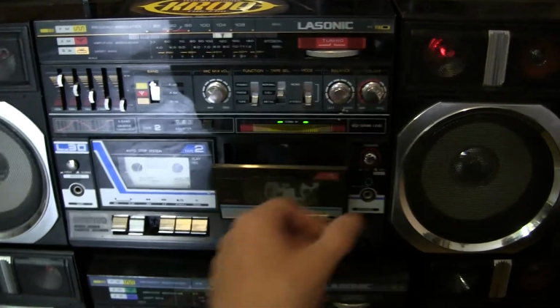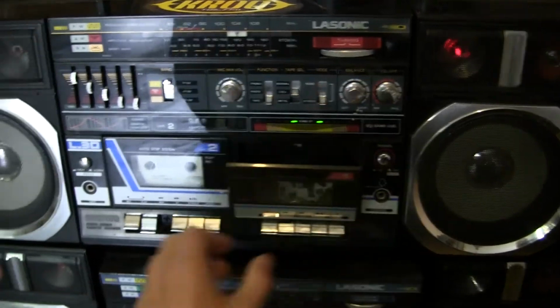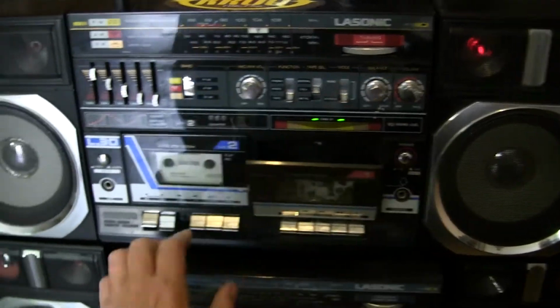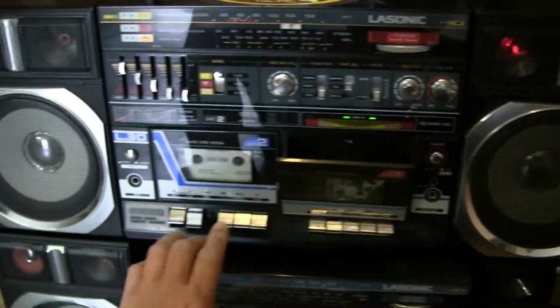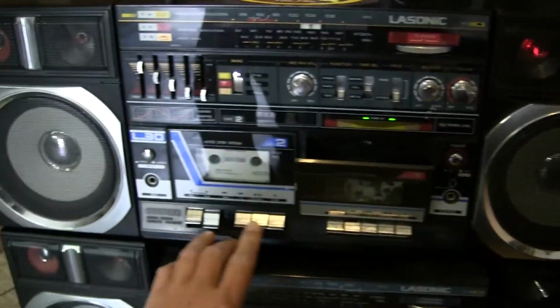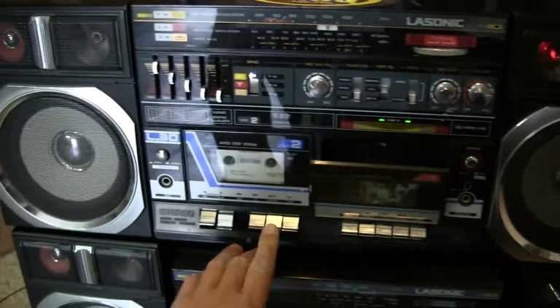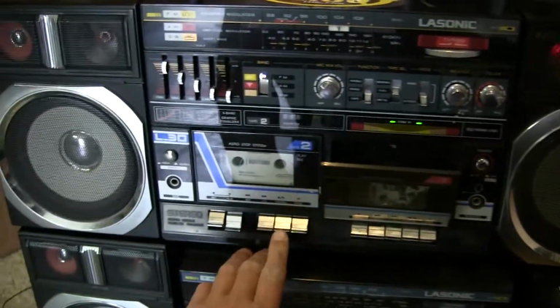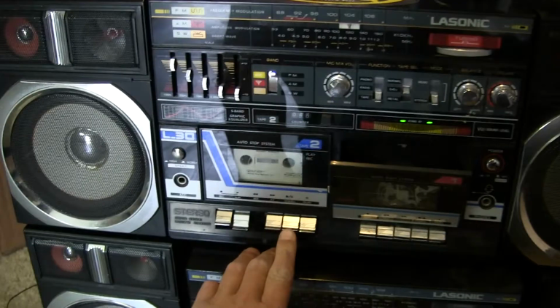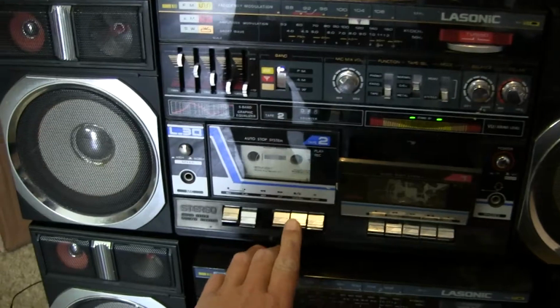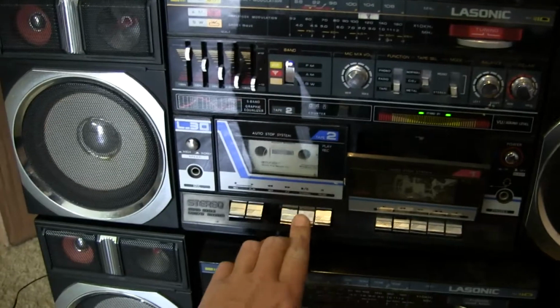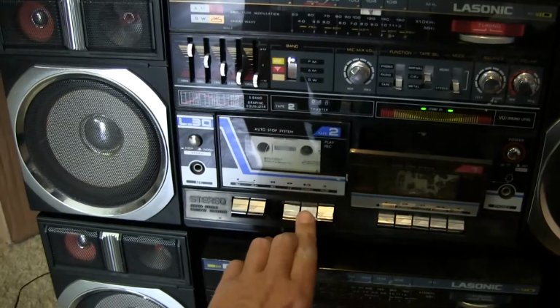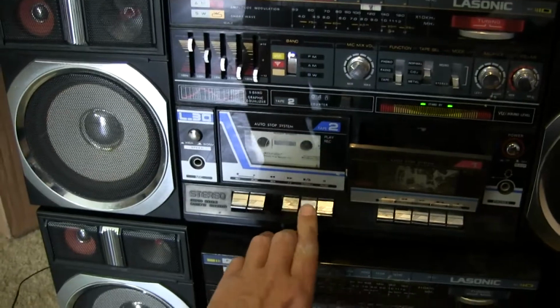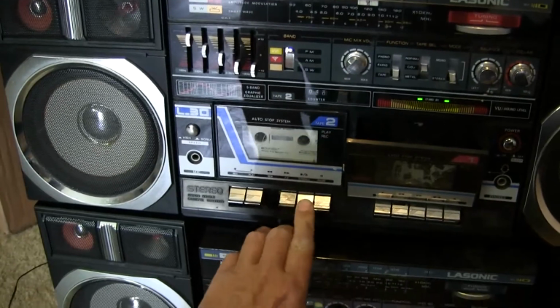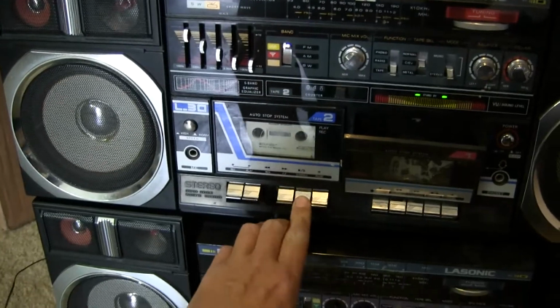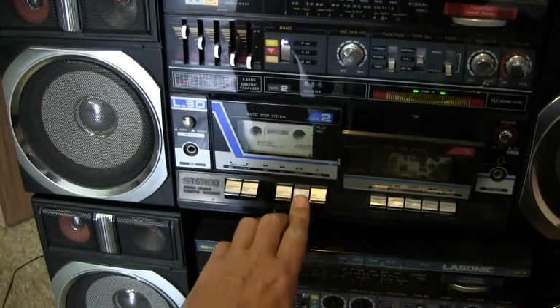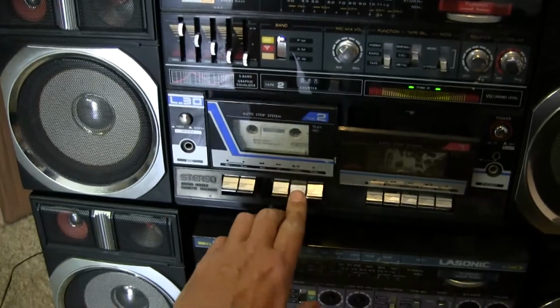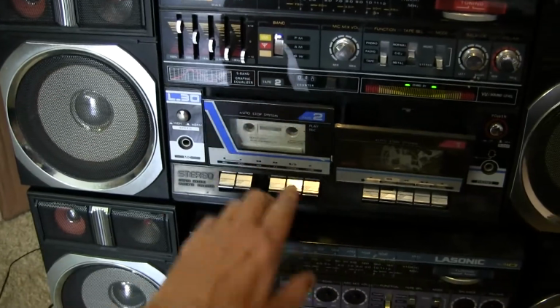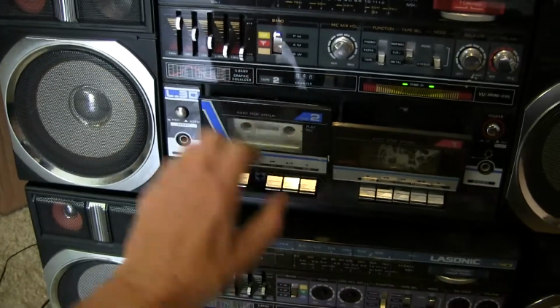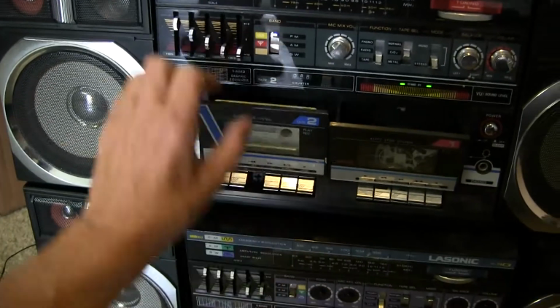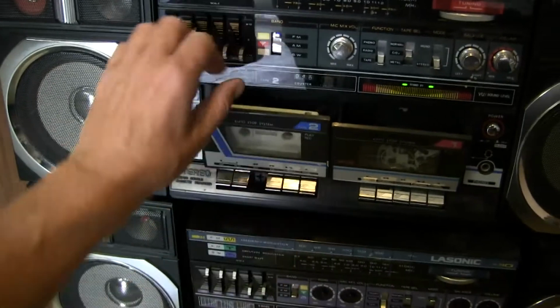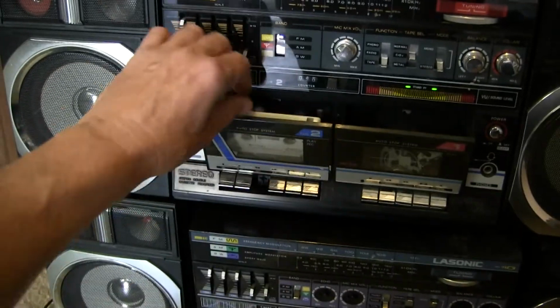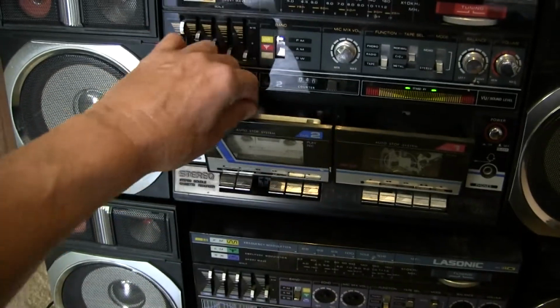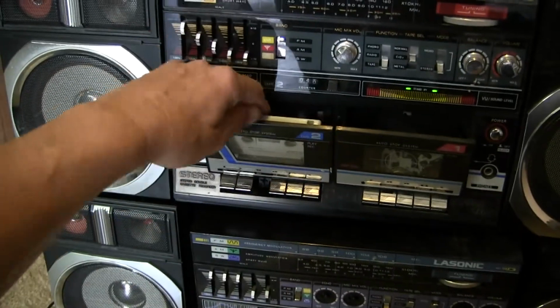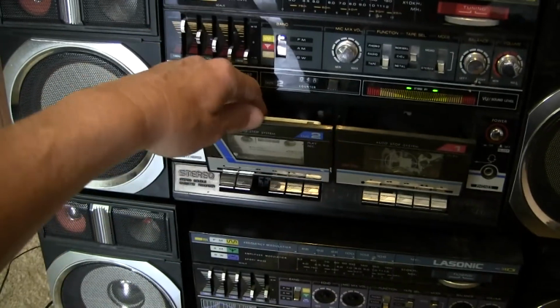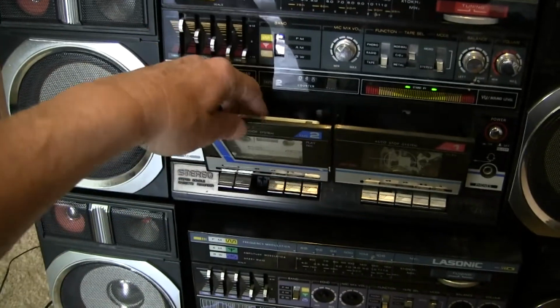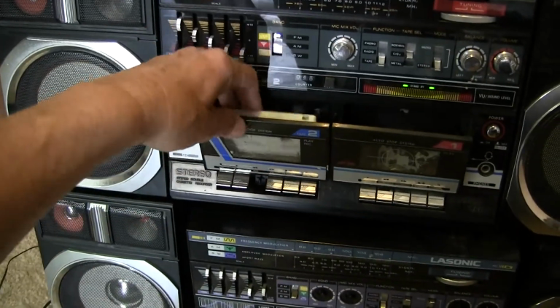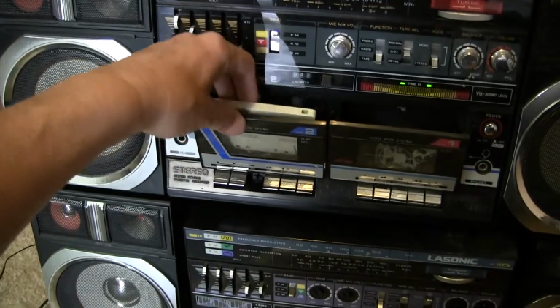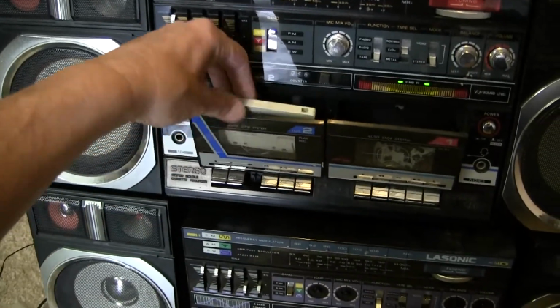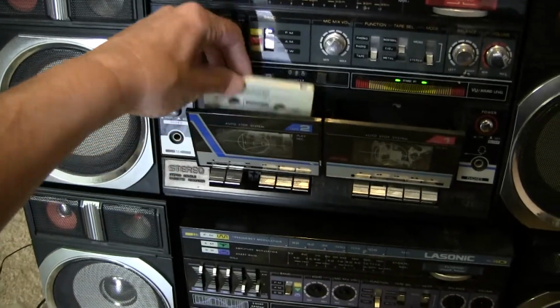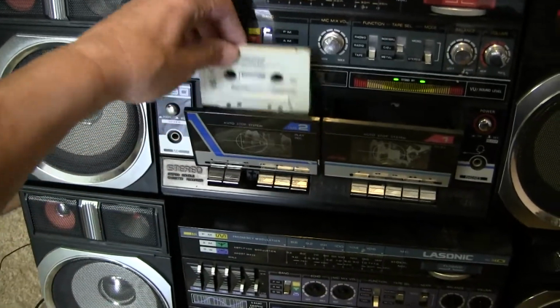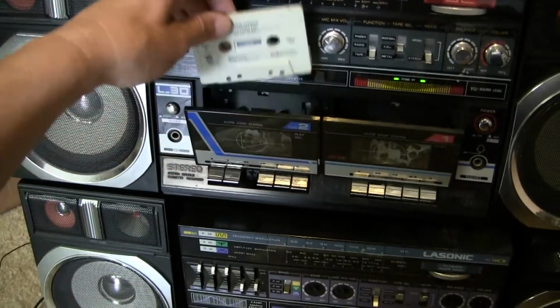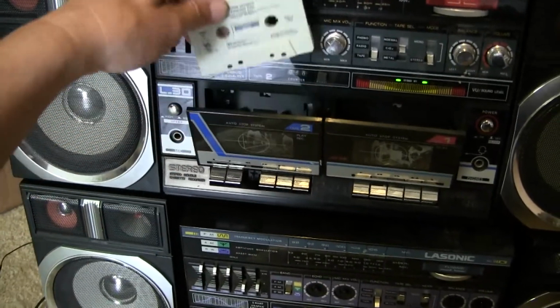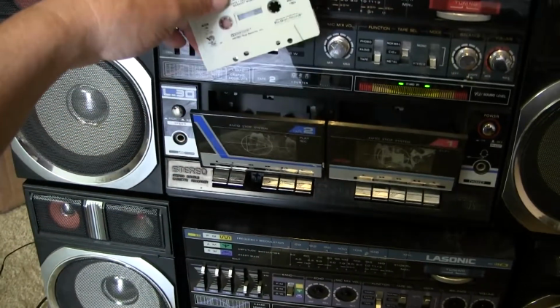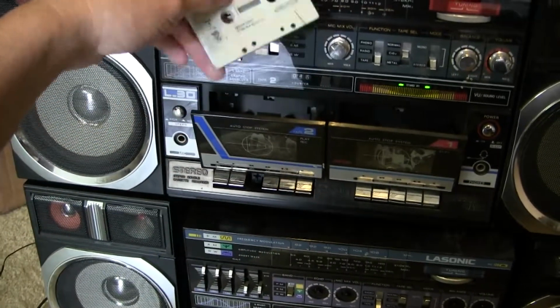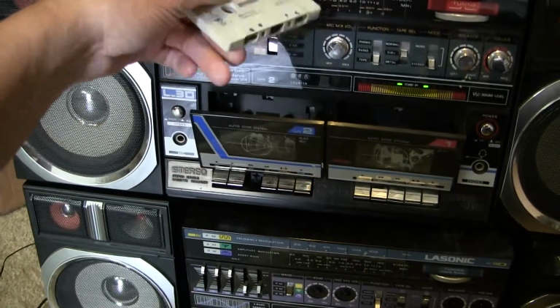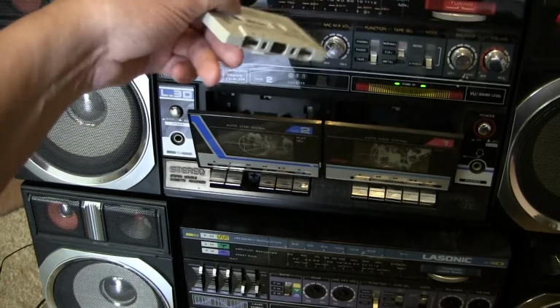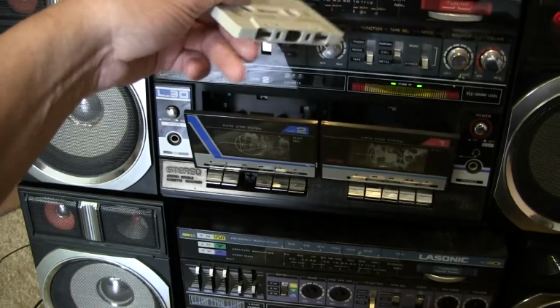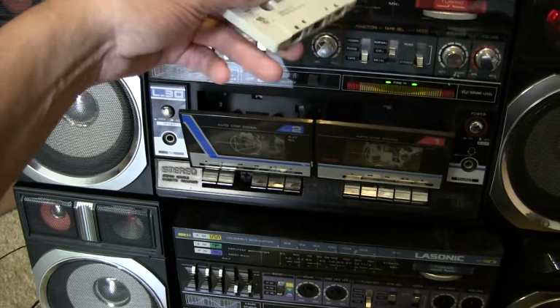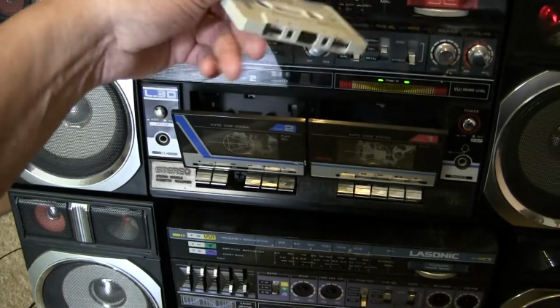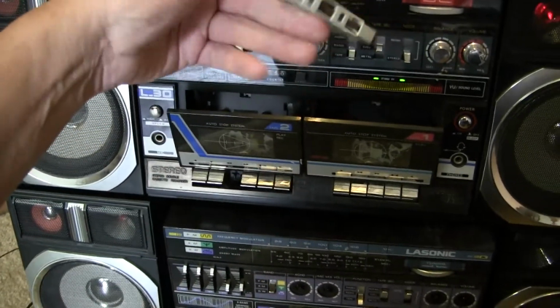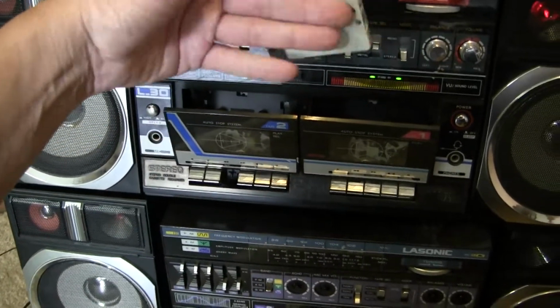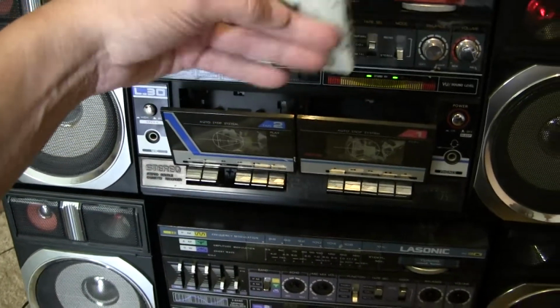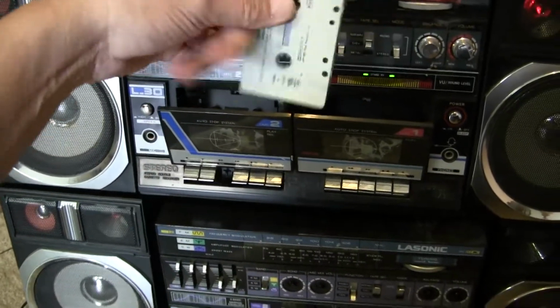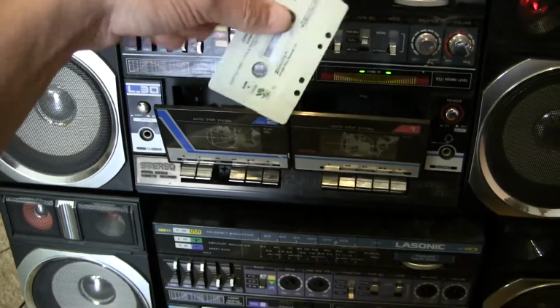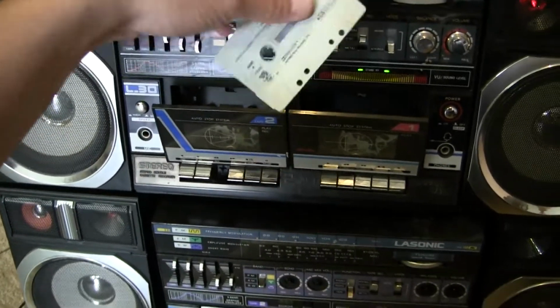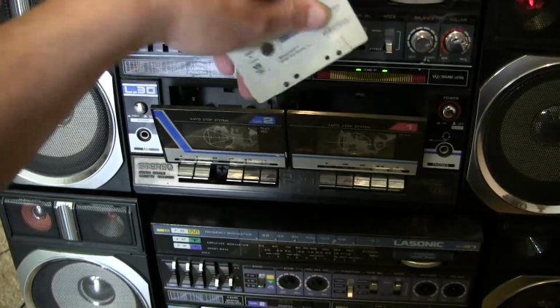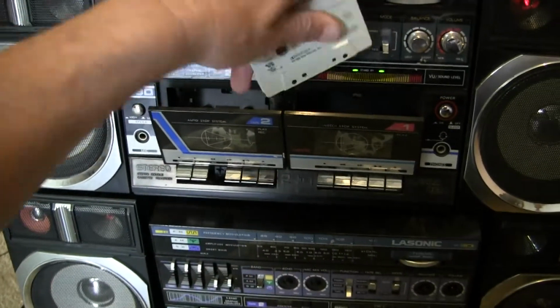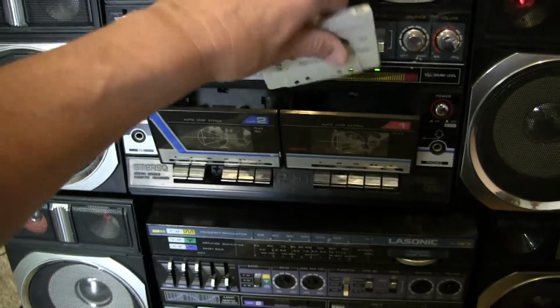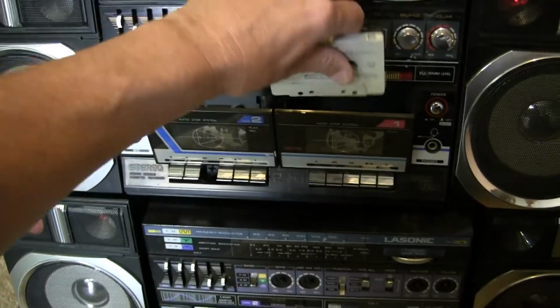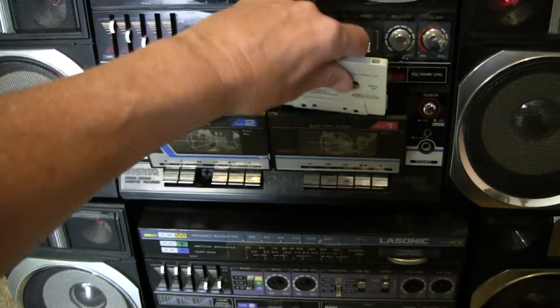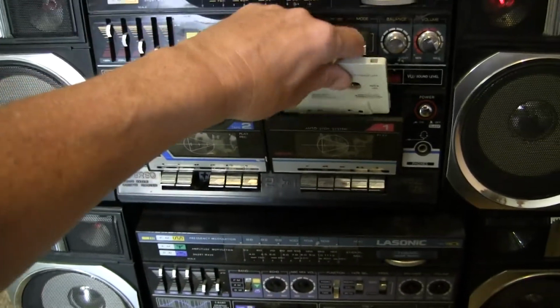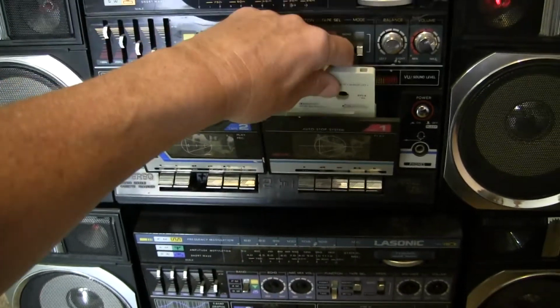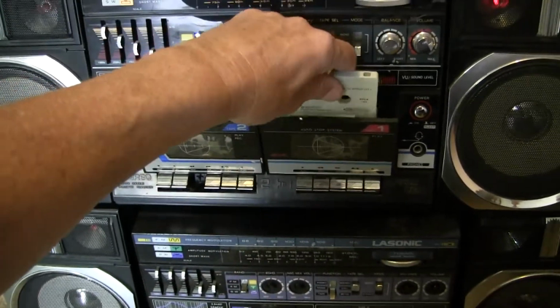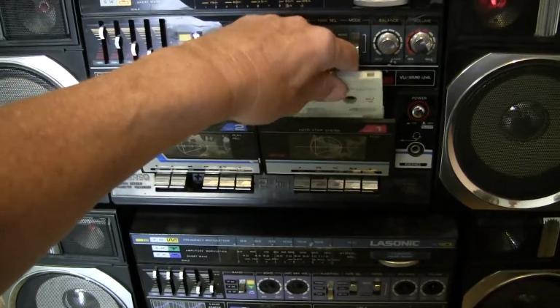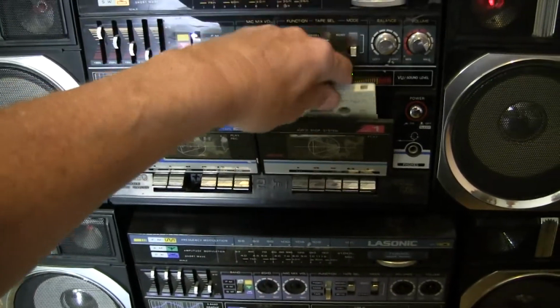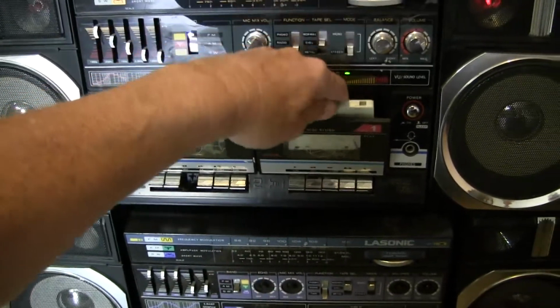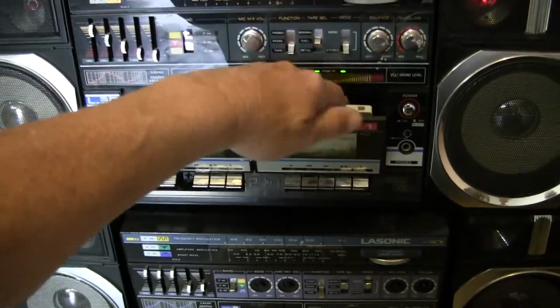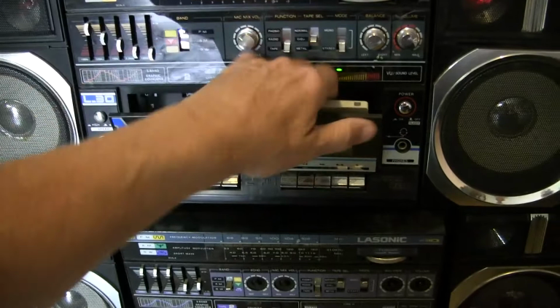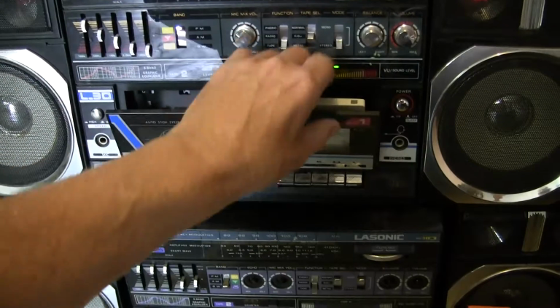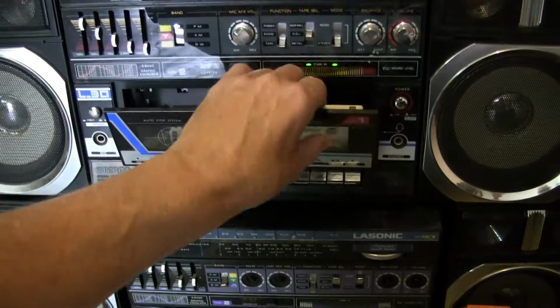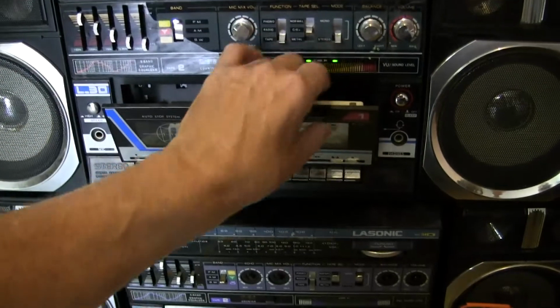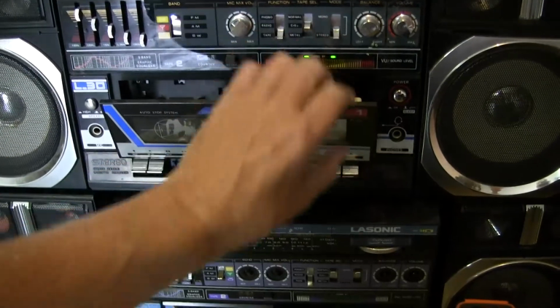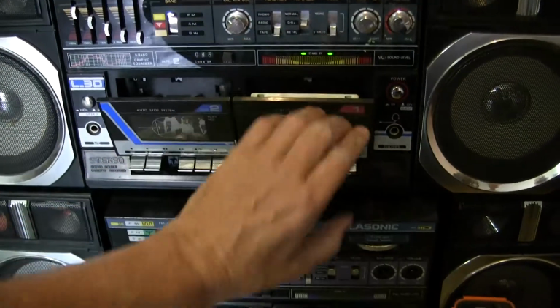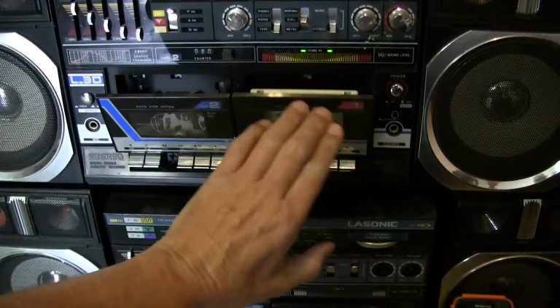Wait — does it eat my tape? Or is the song ending? No, it didn't eat the tape. Let's flip it over here and see what this side plays.